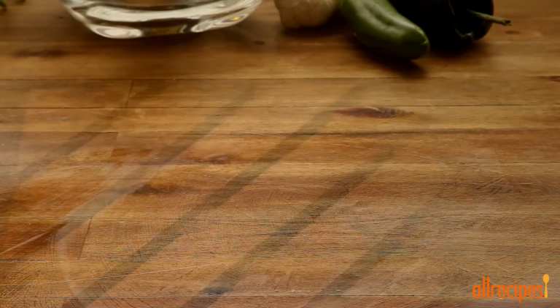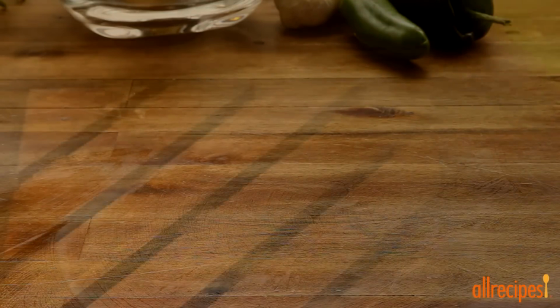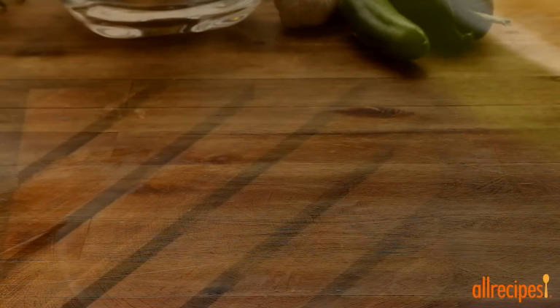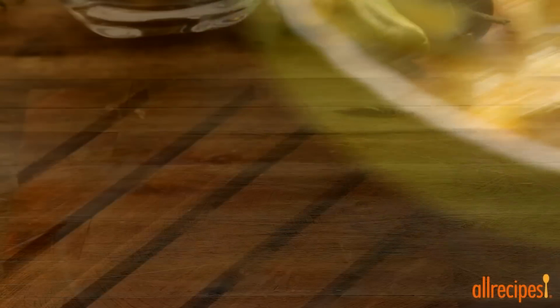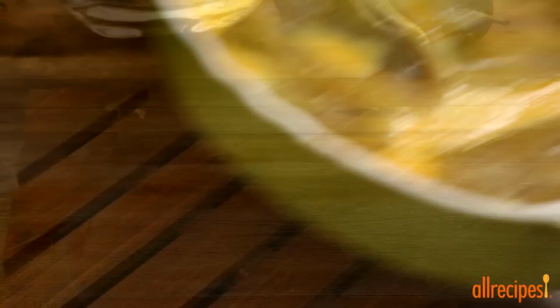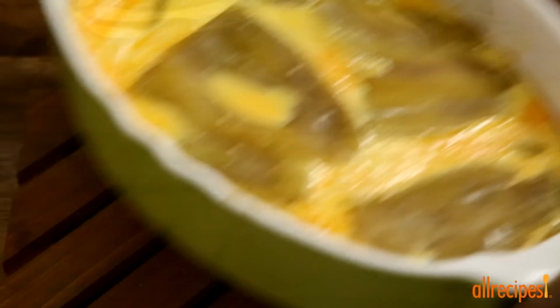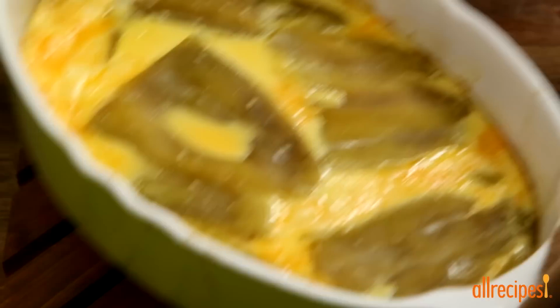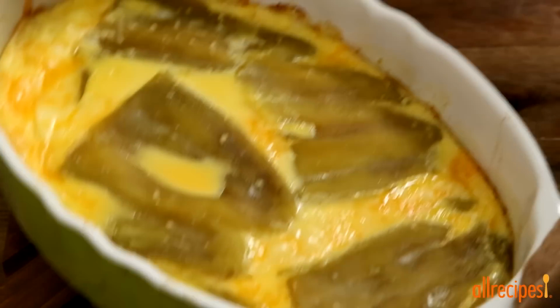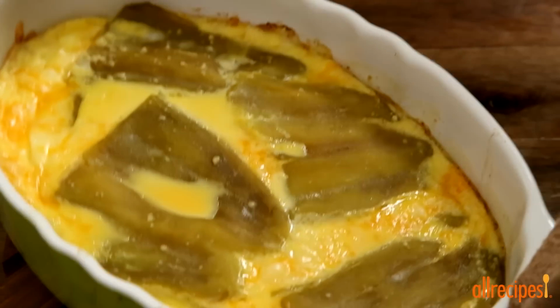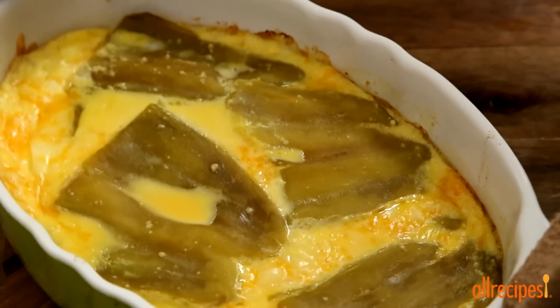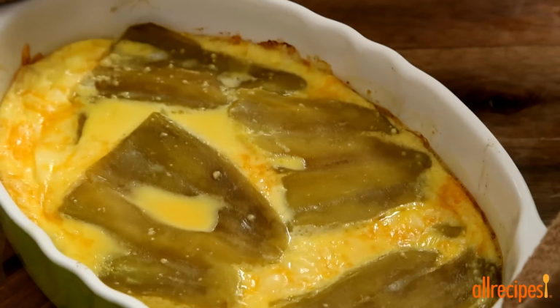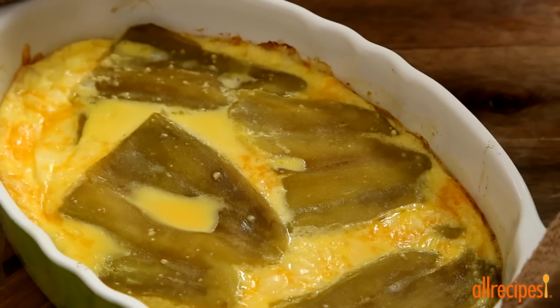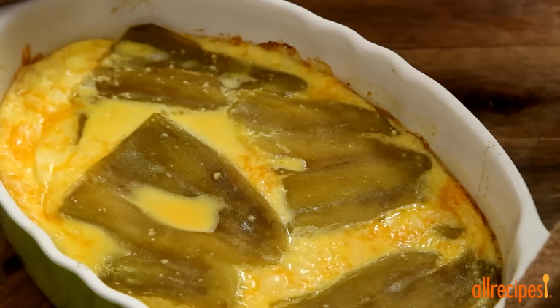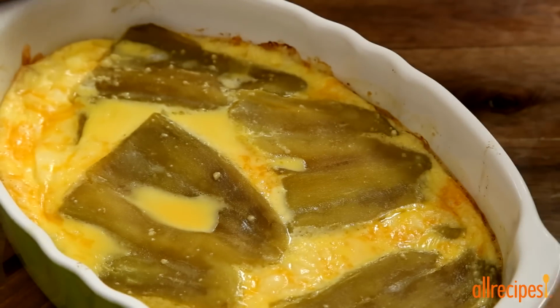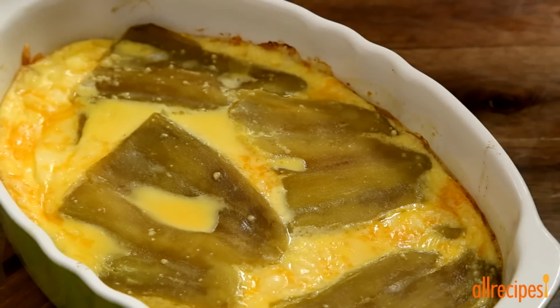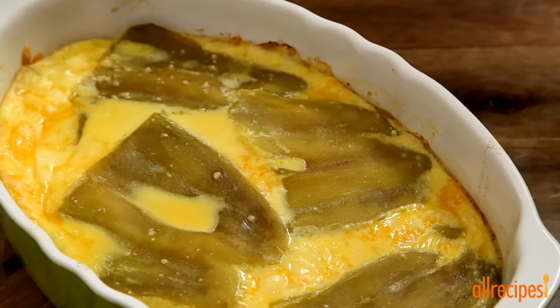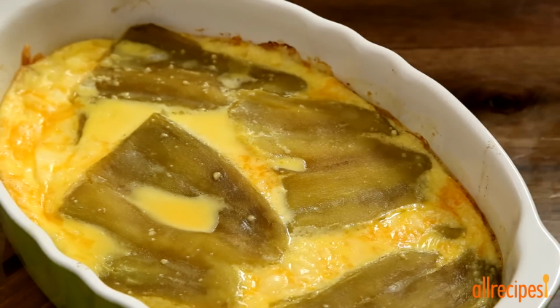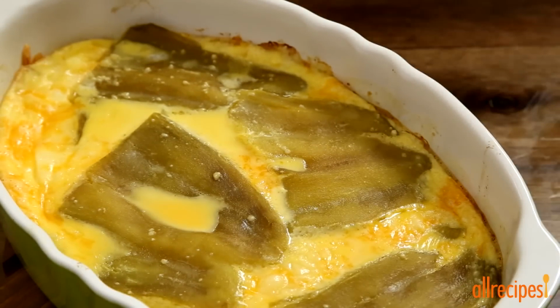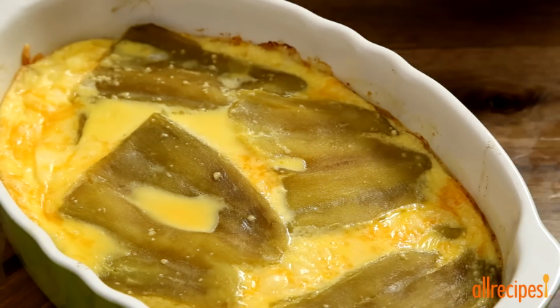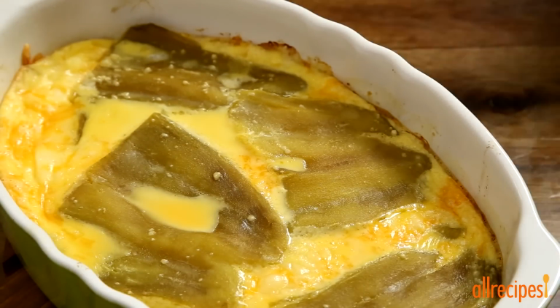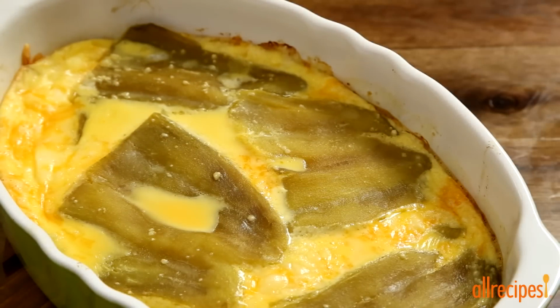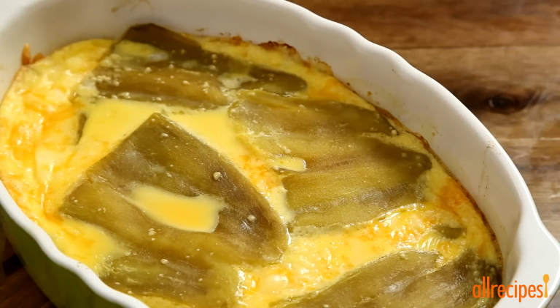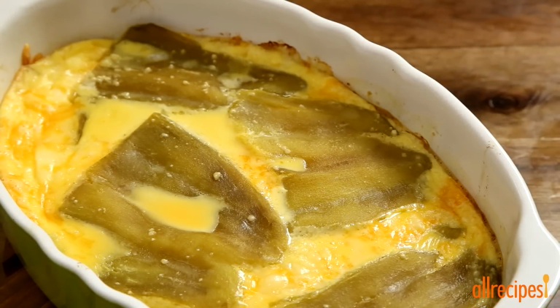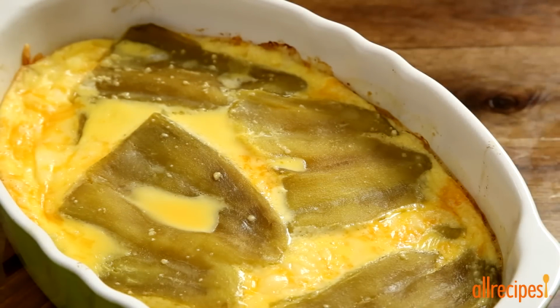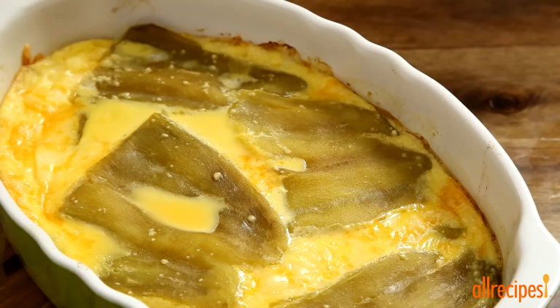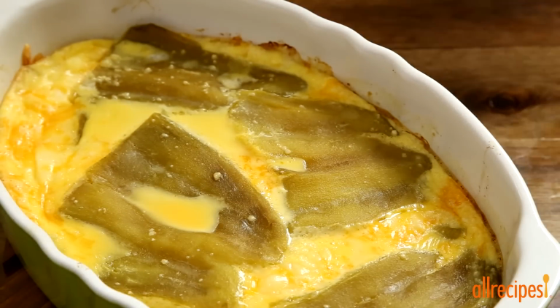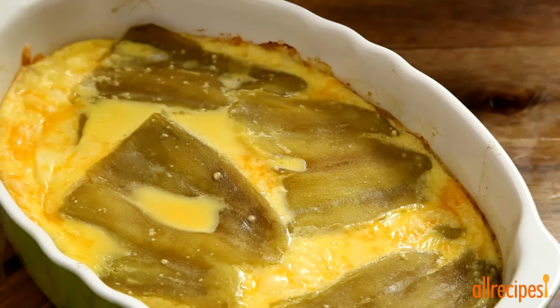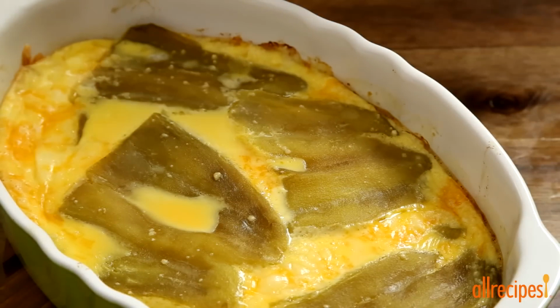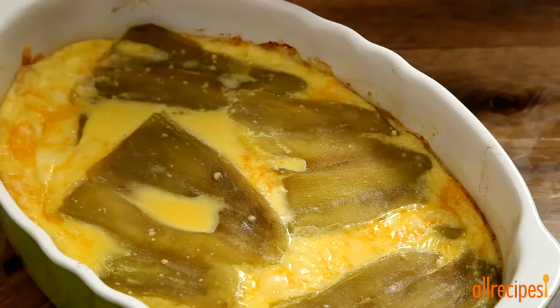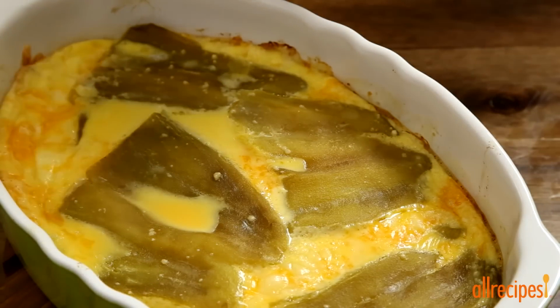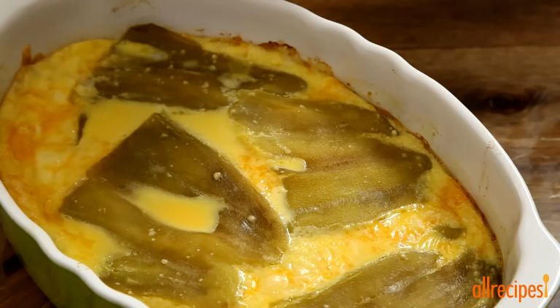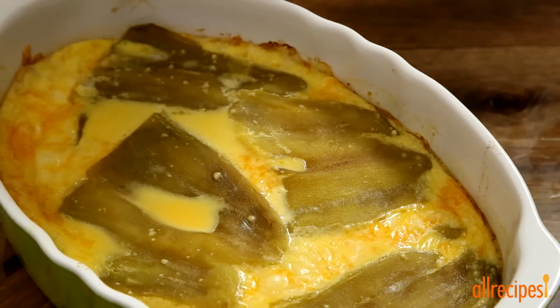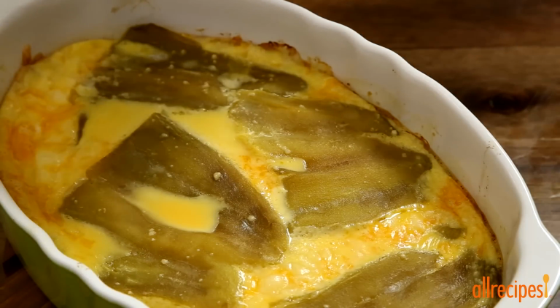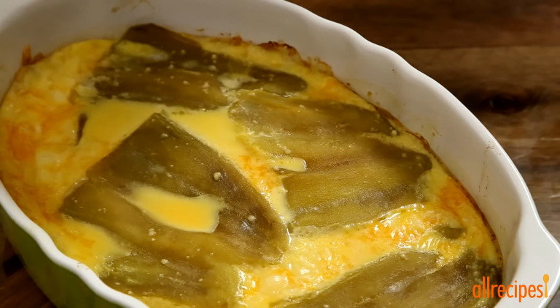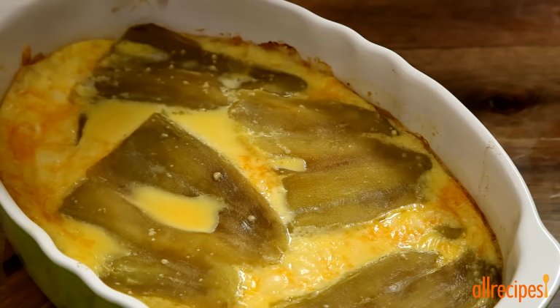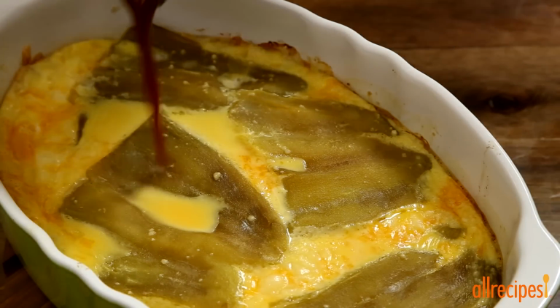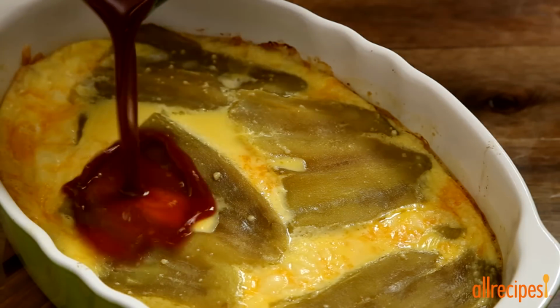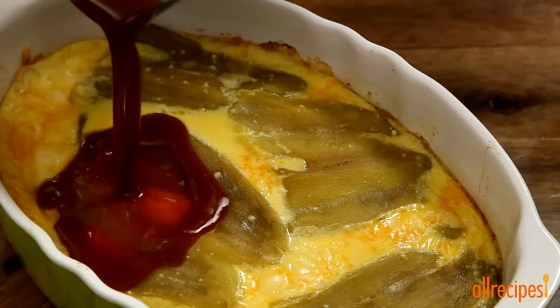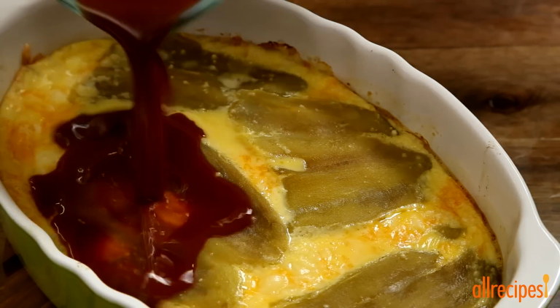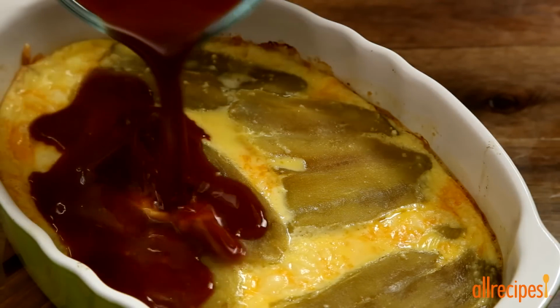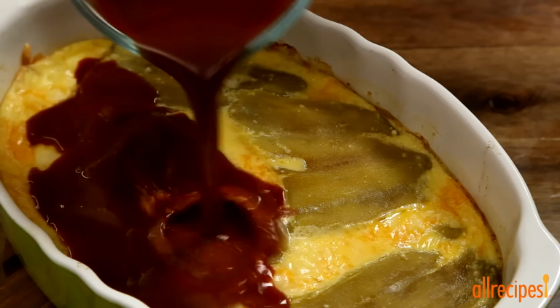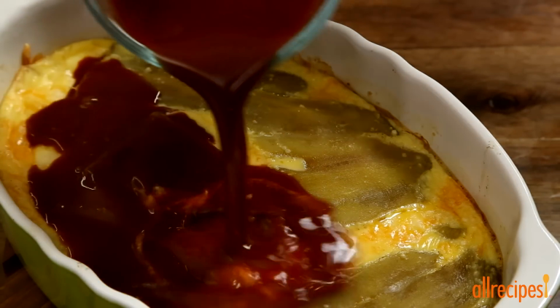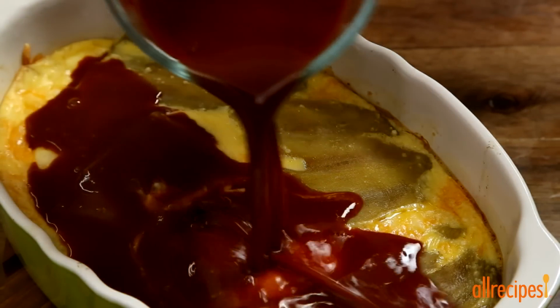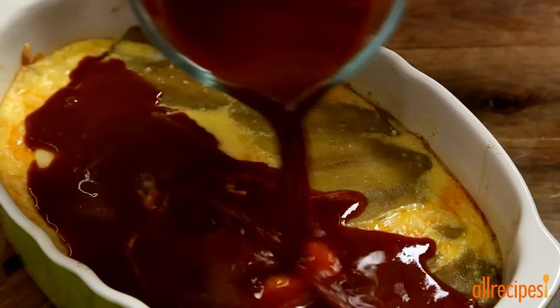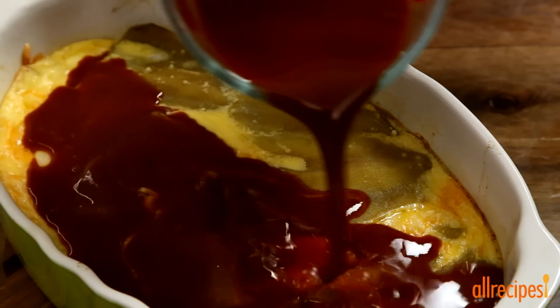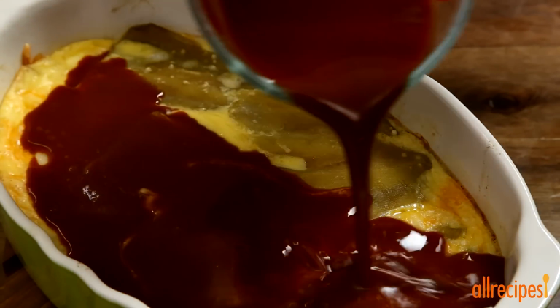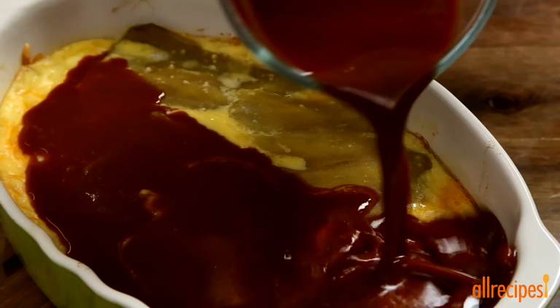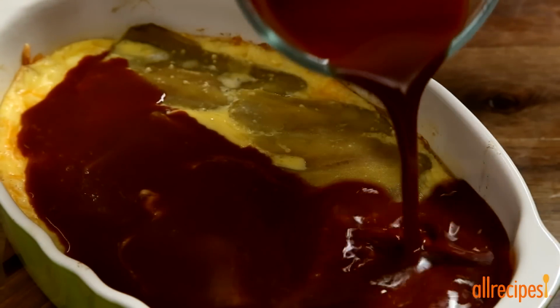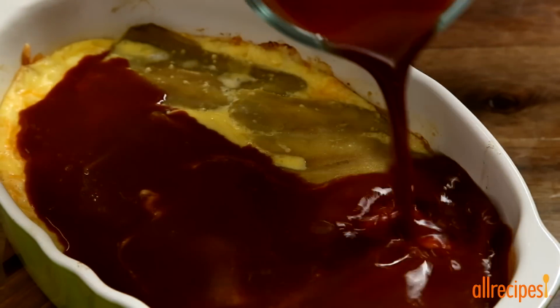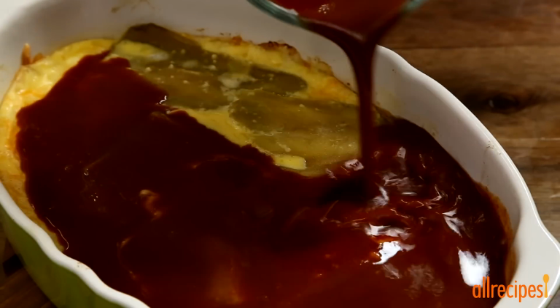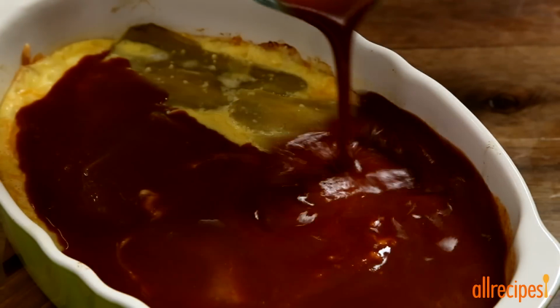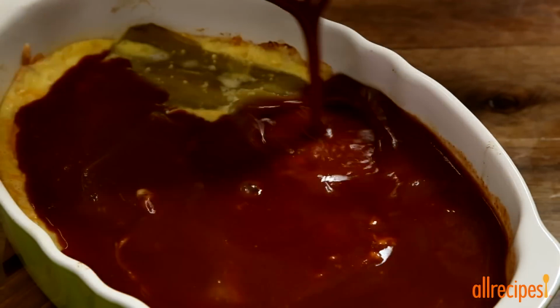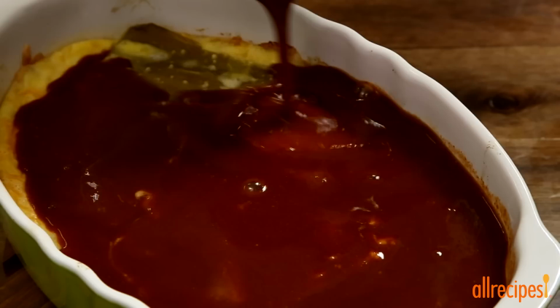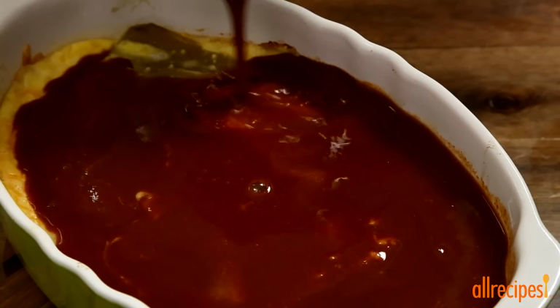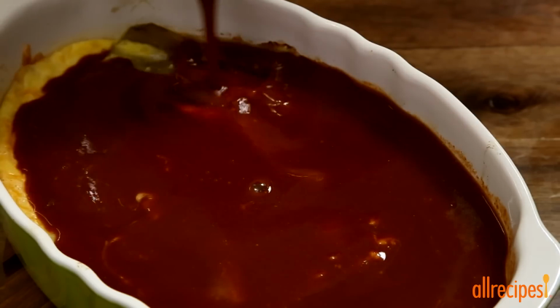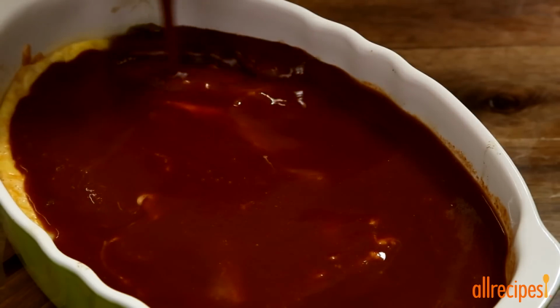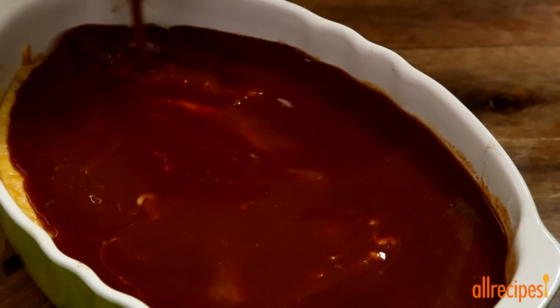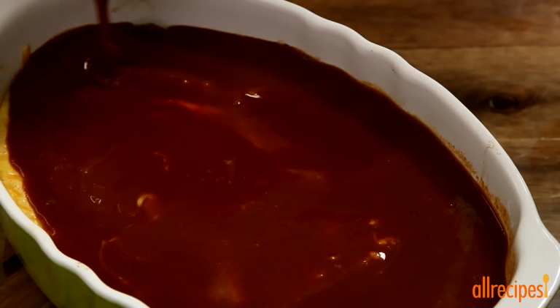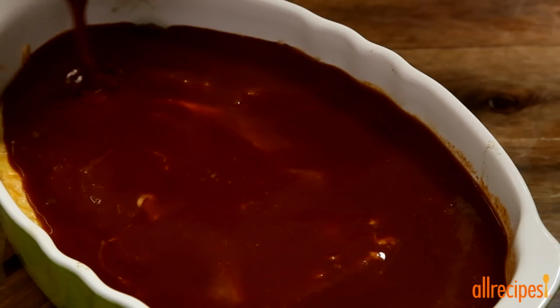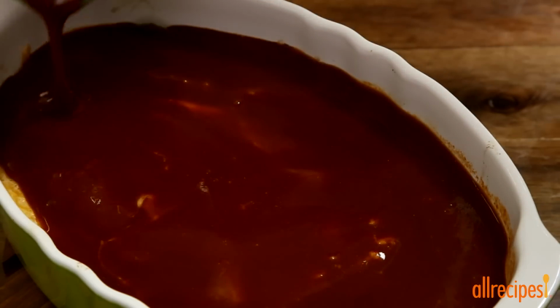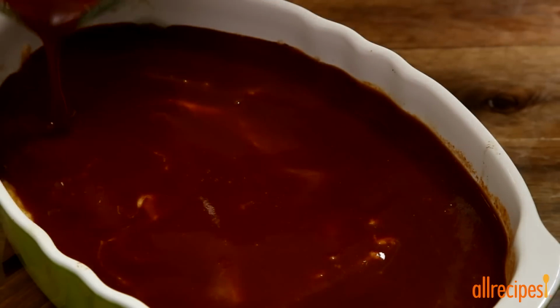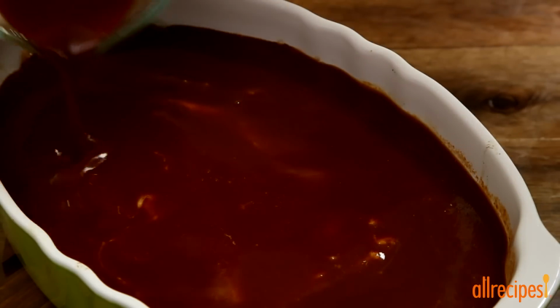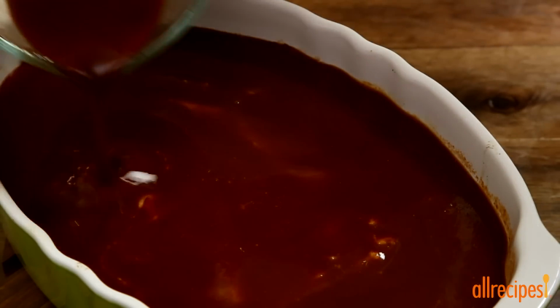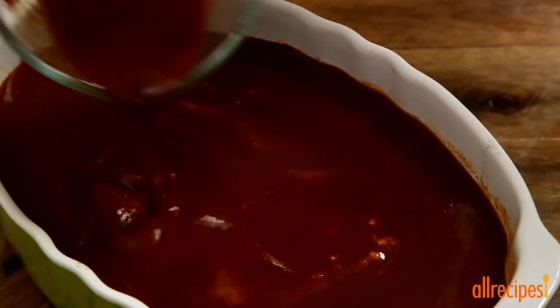Then top the casserole with 8 ounces of enchilada sauce — we're using this in place of tomato sauce — and bake for another 15 minutes.